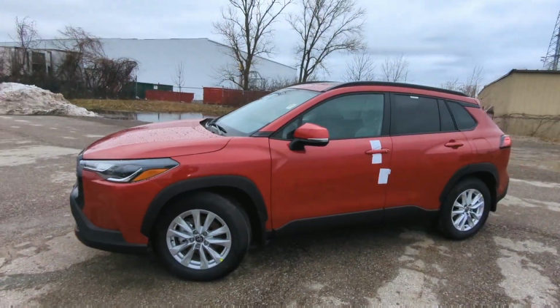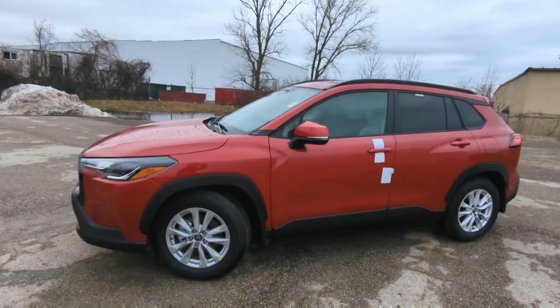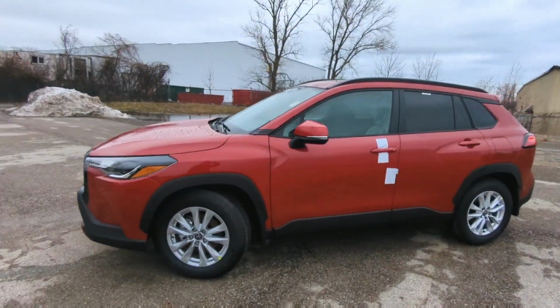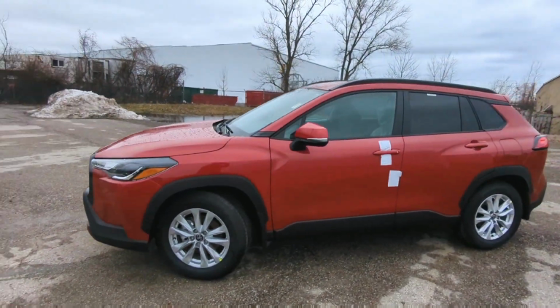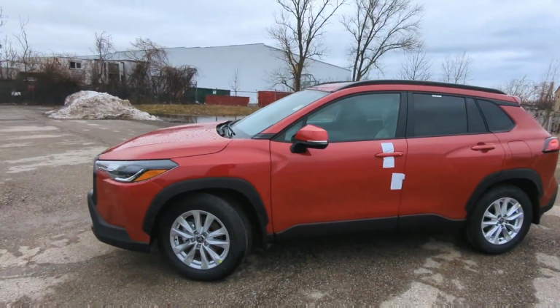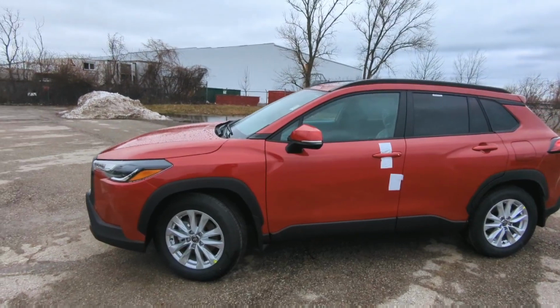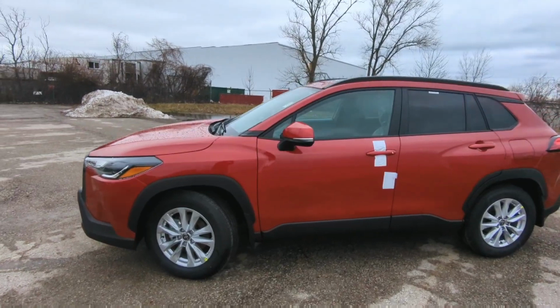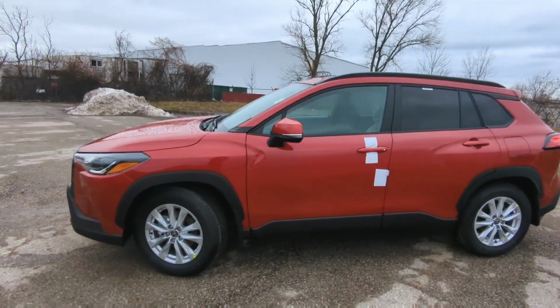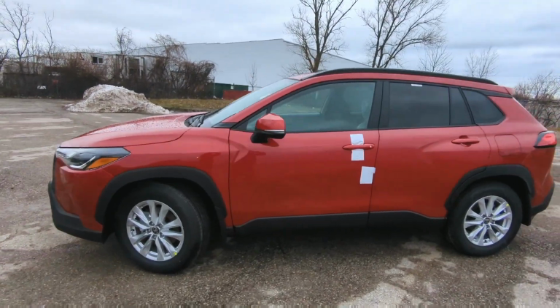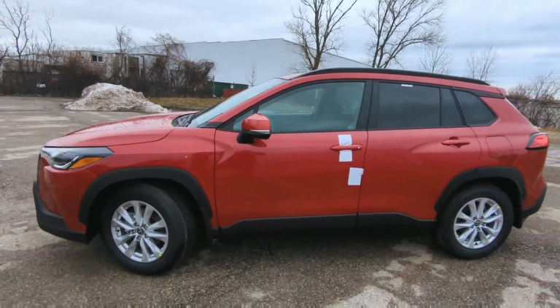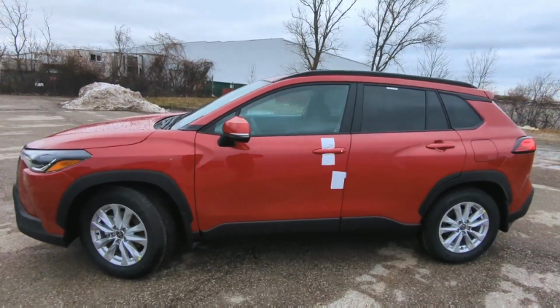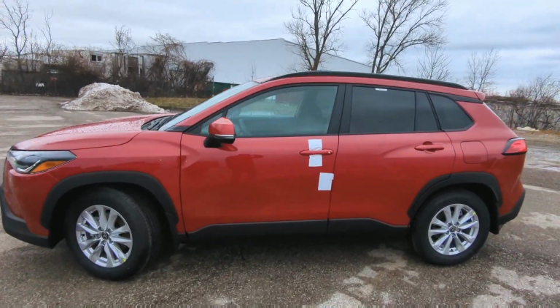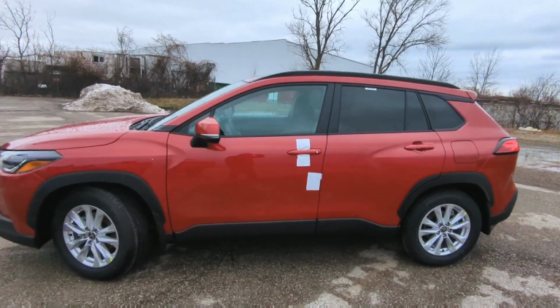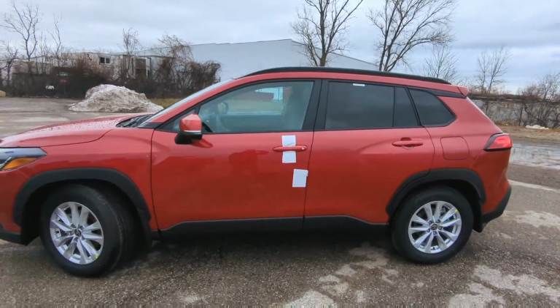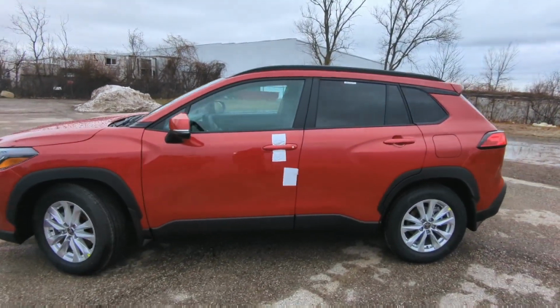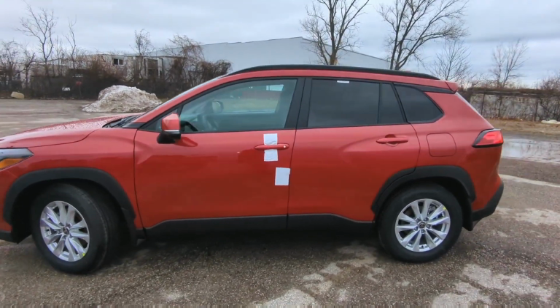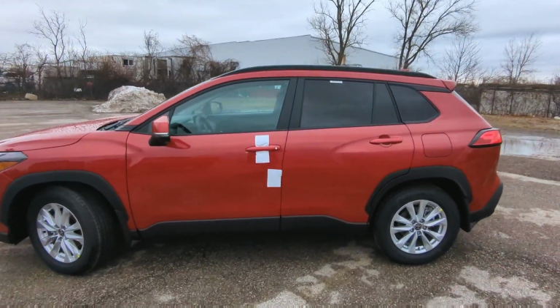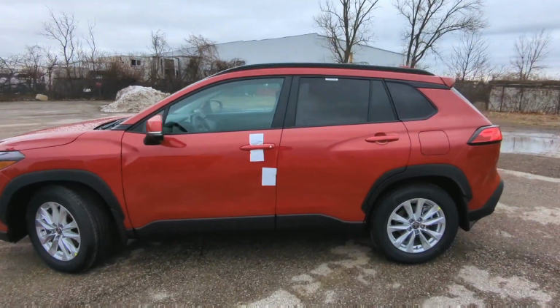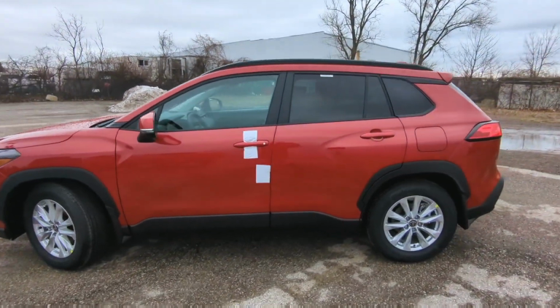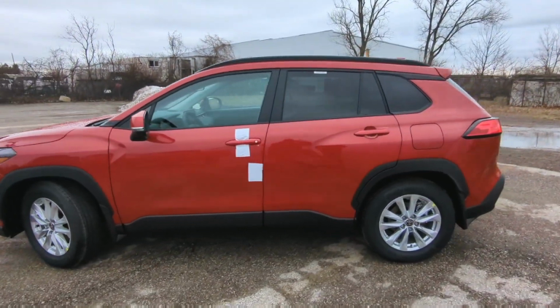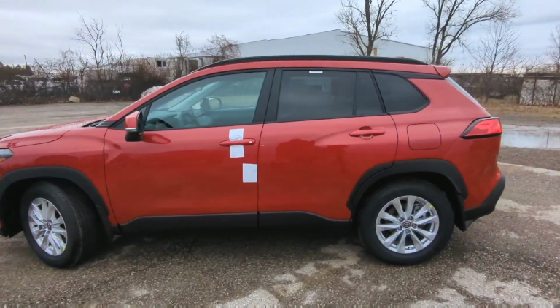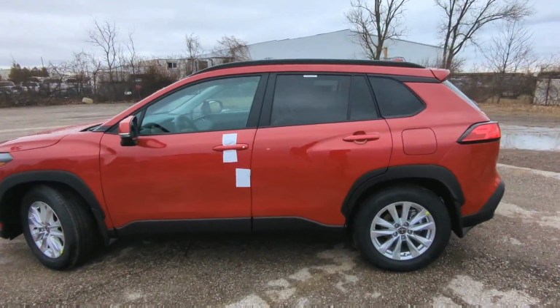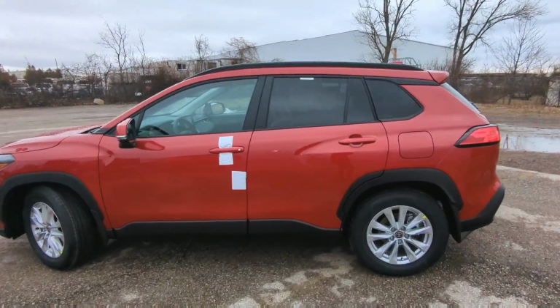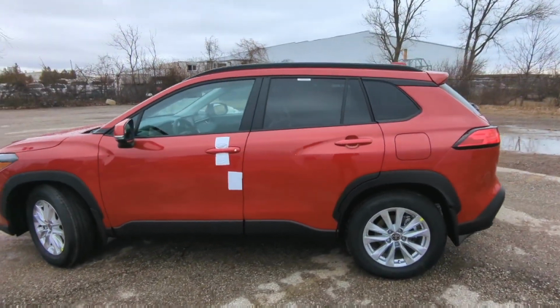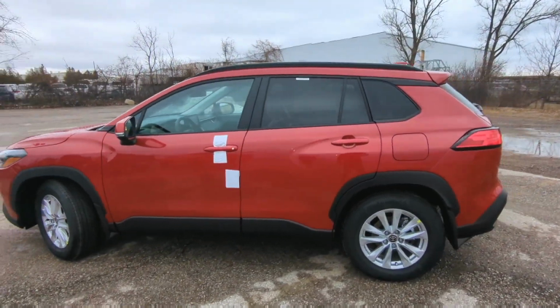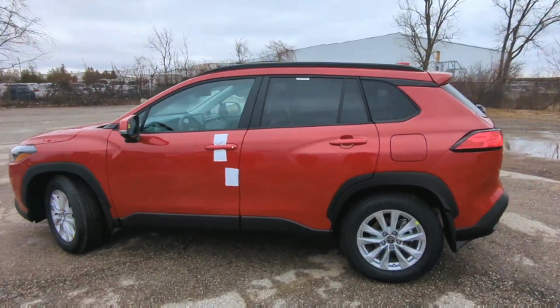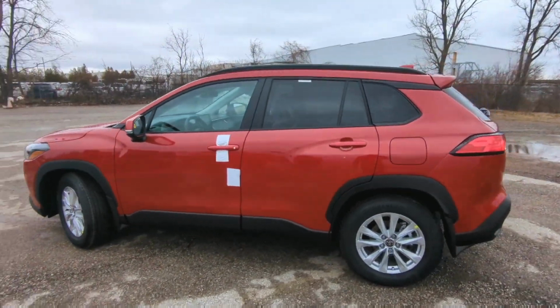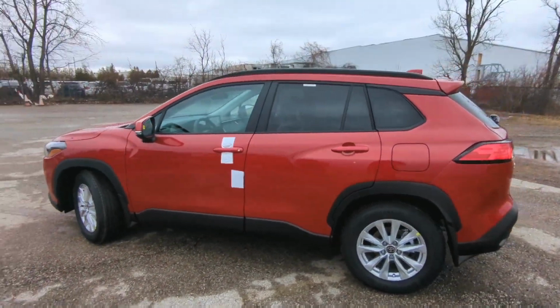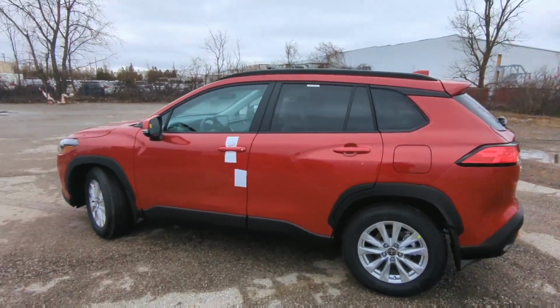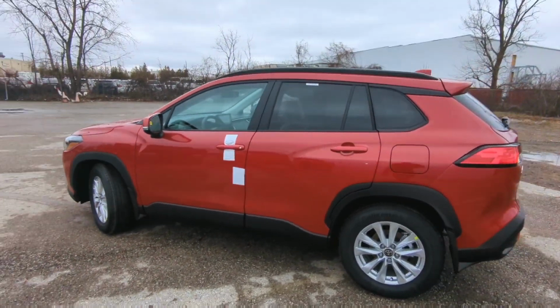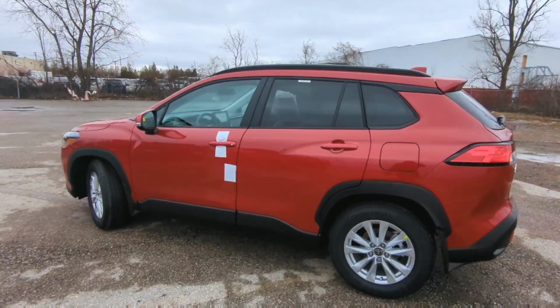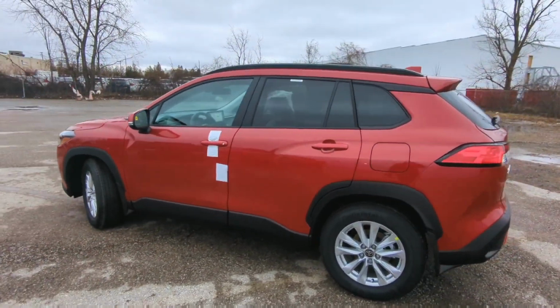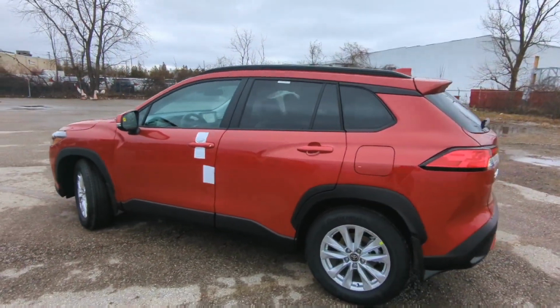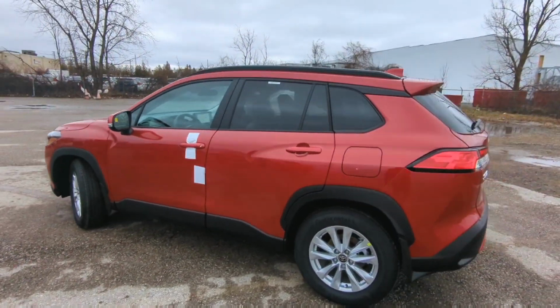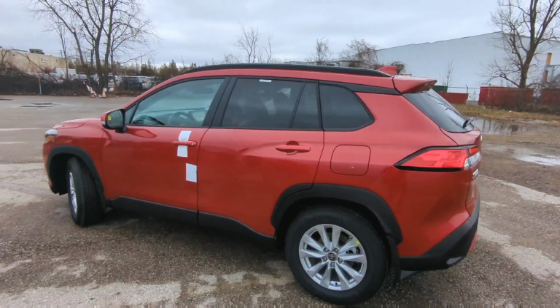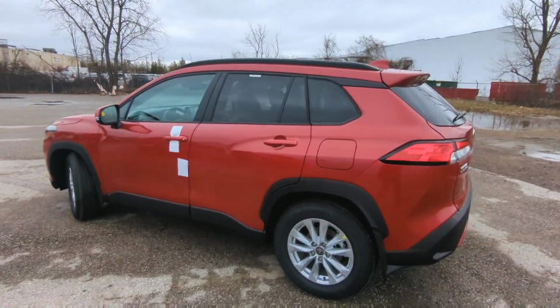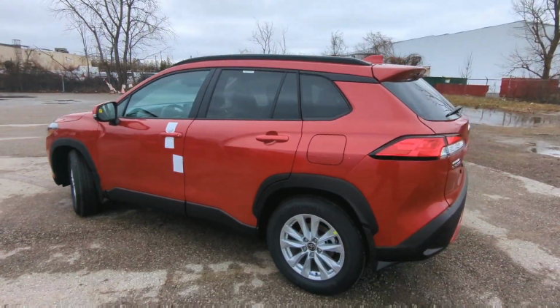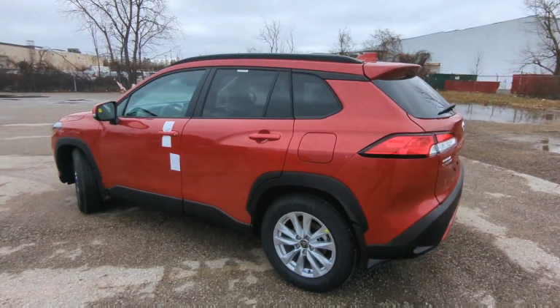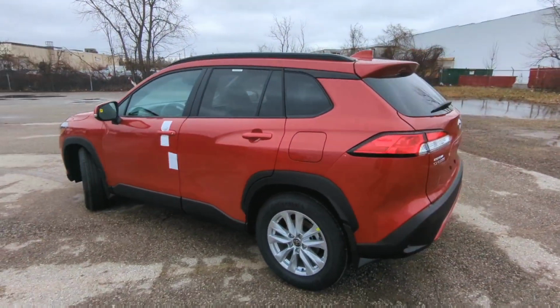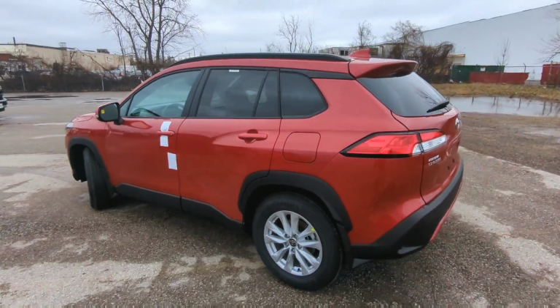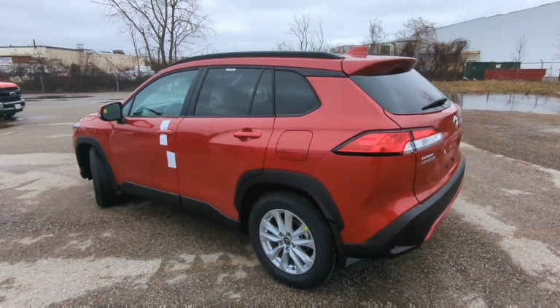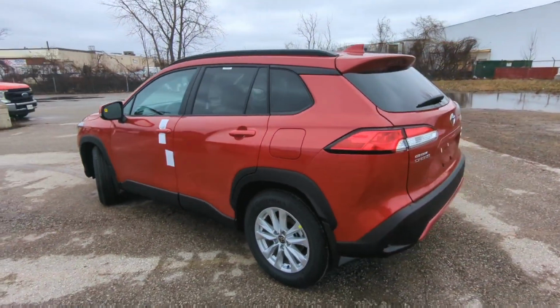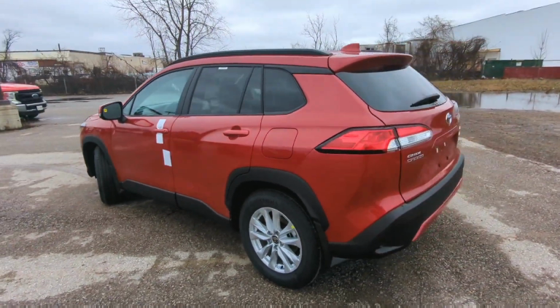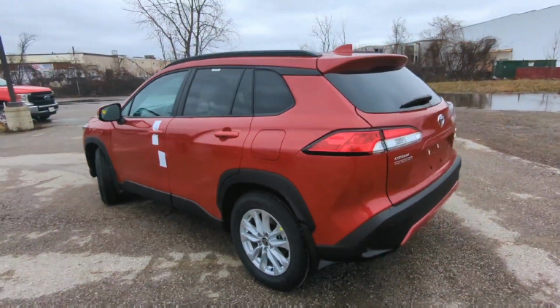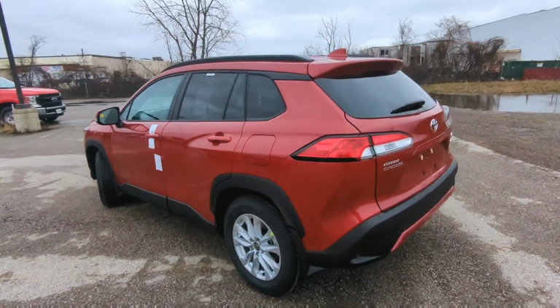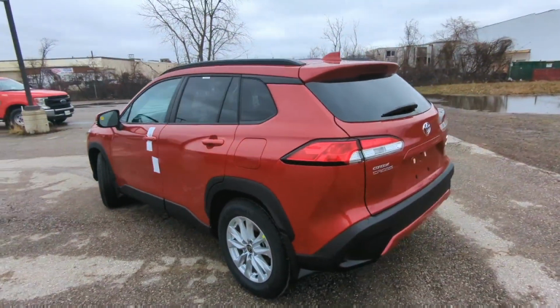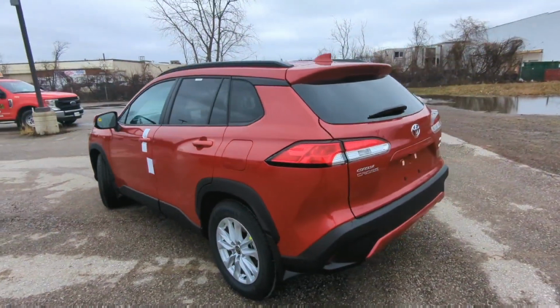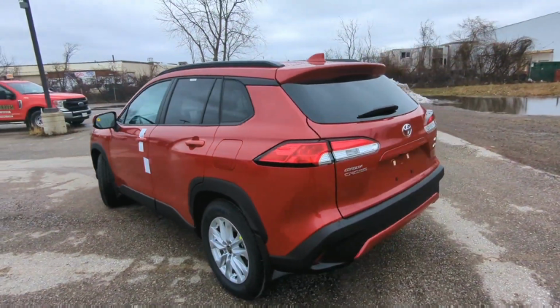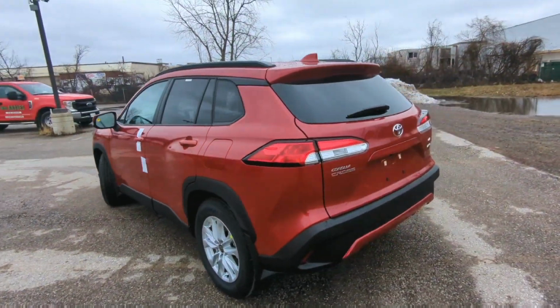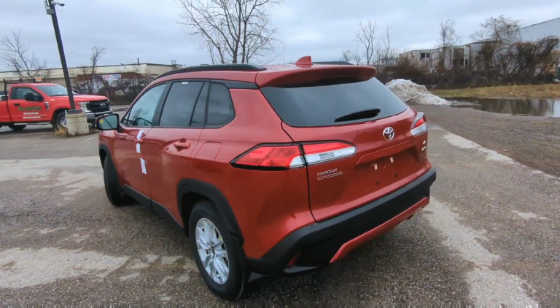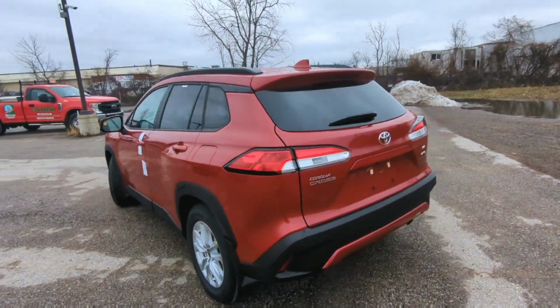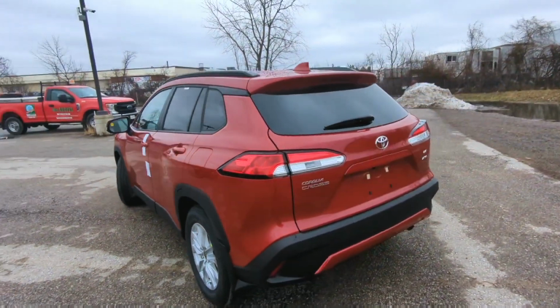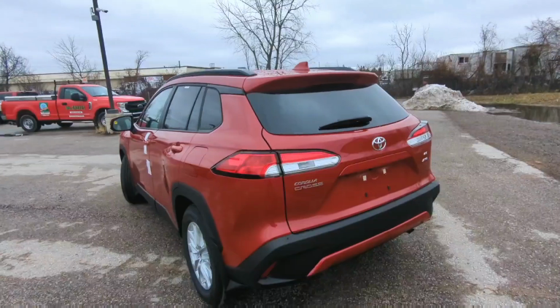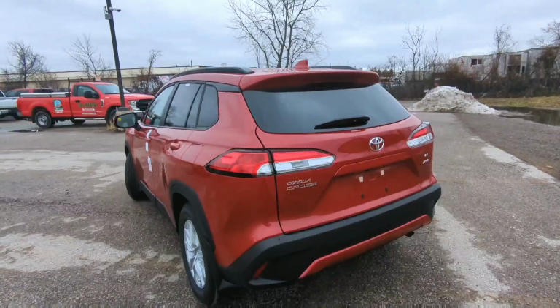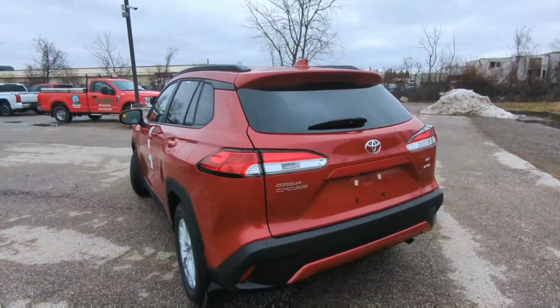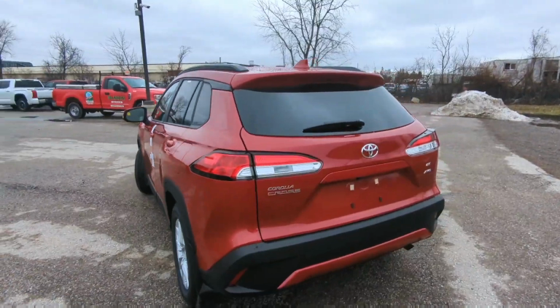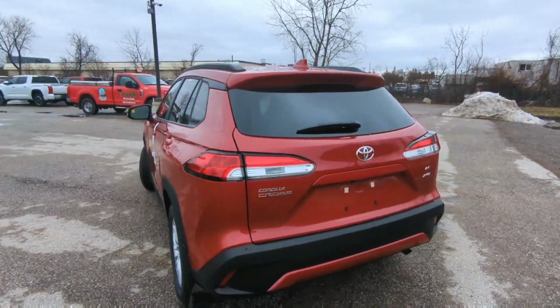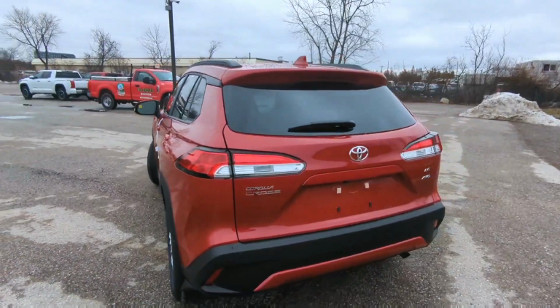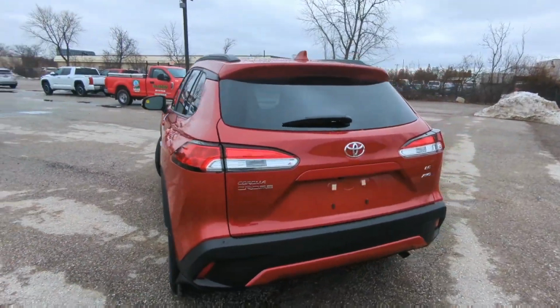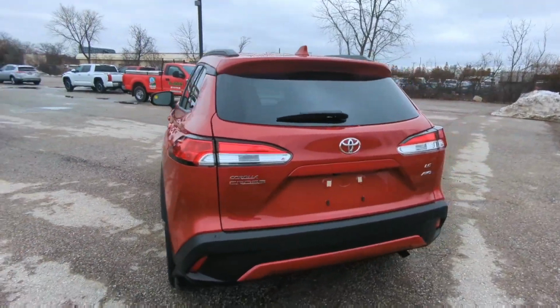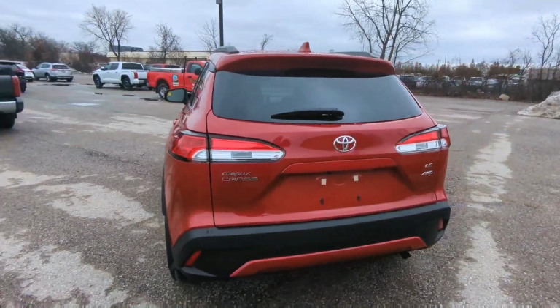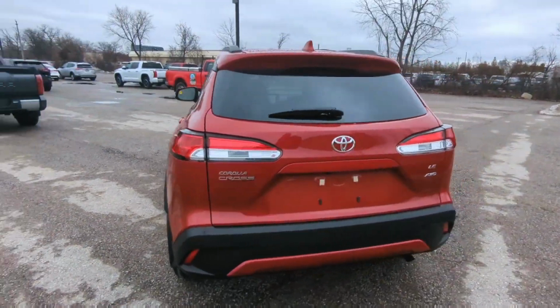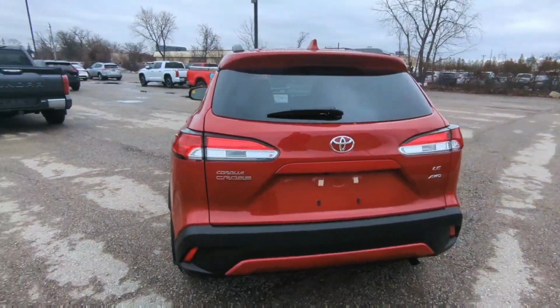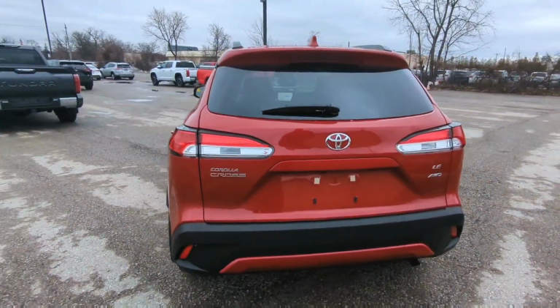We've got it in the Barcelona red color here. You can see those back windows tinted a little bit. Makes it look real nice and sporty.